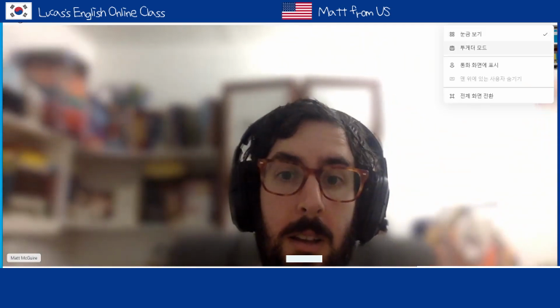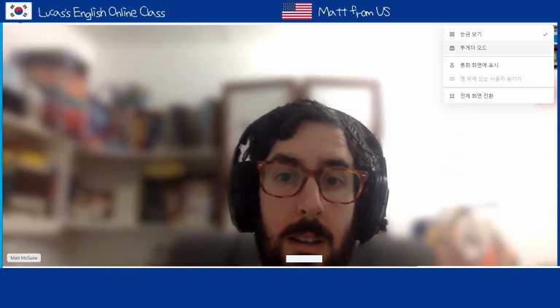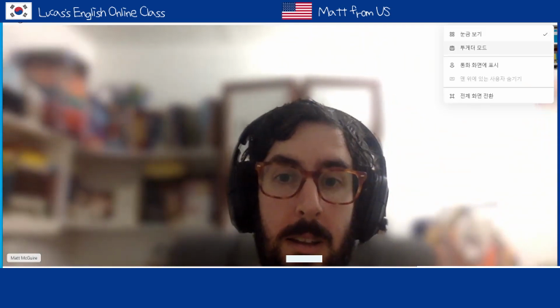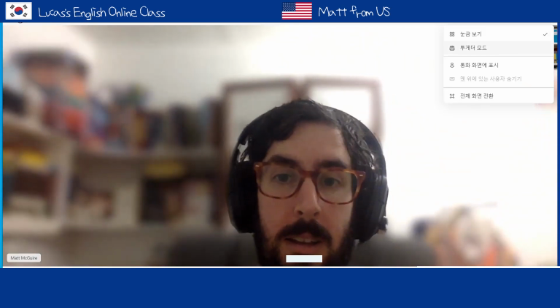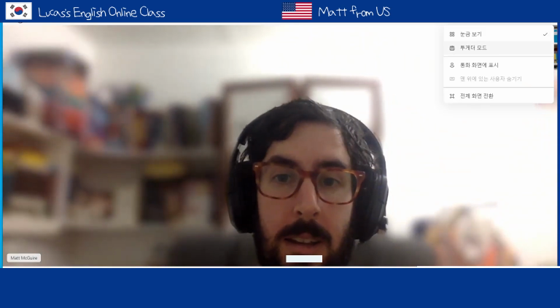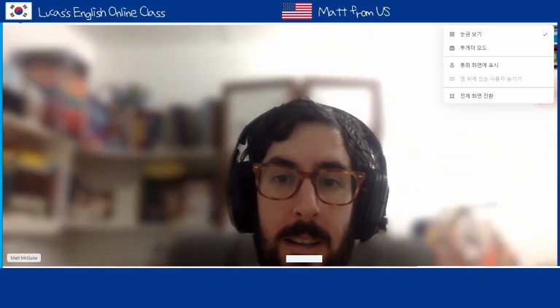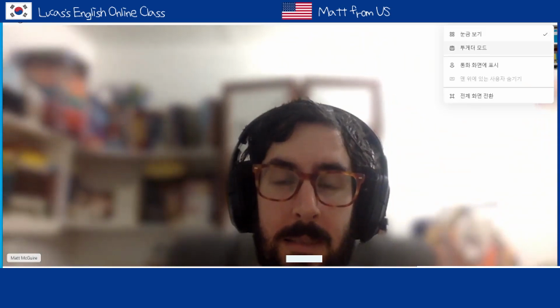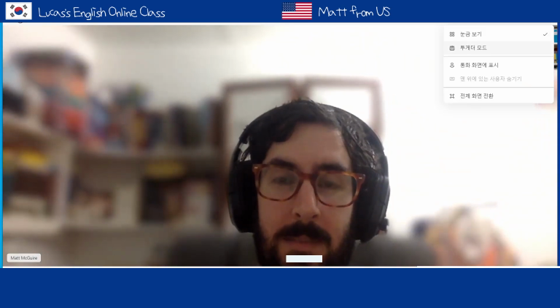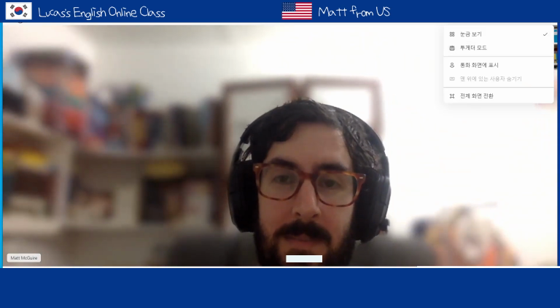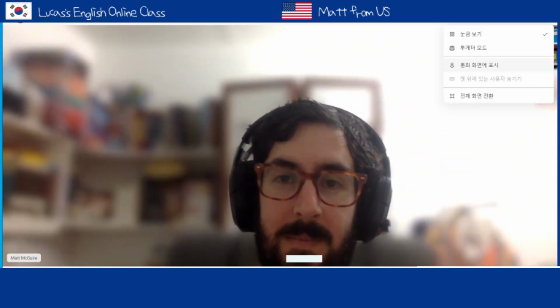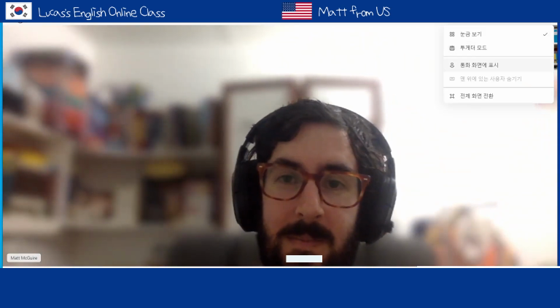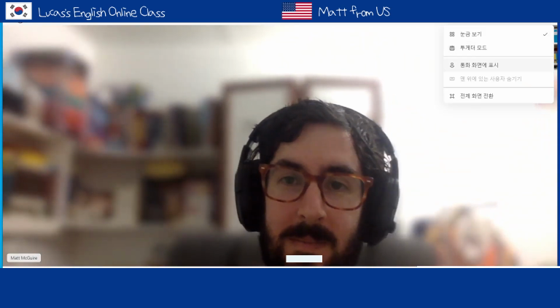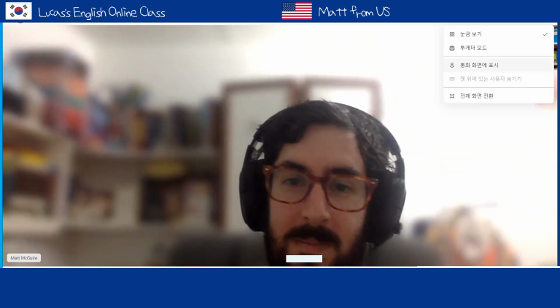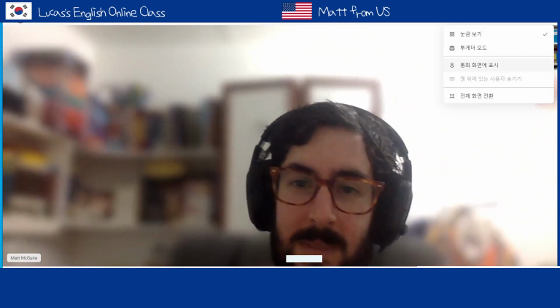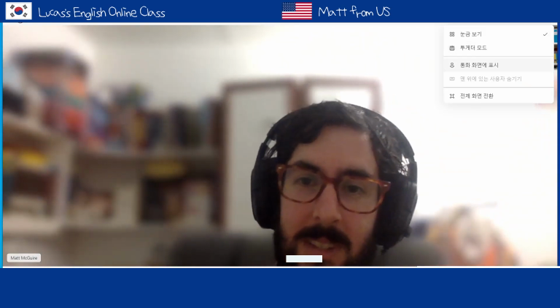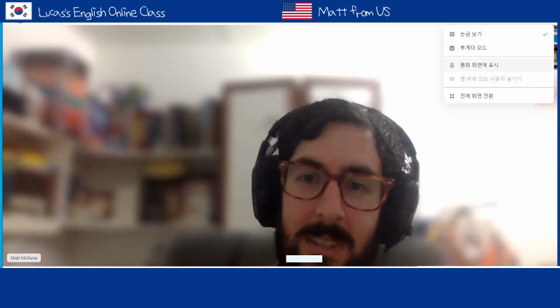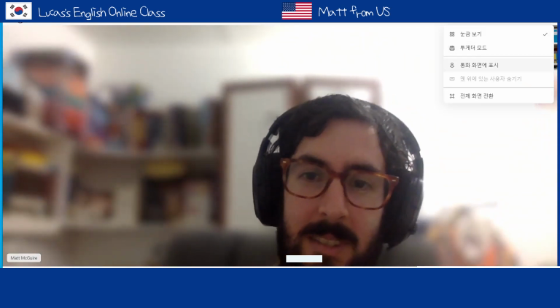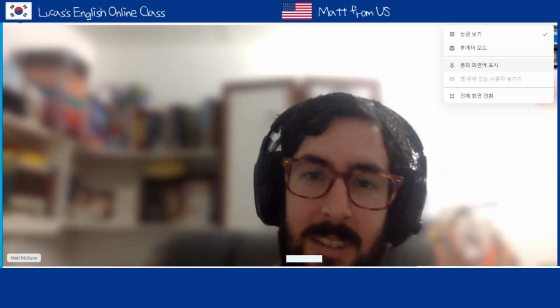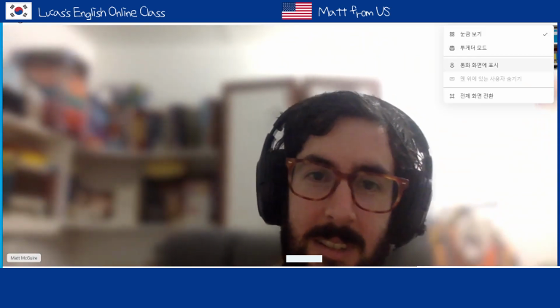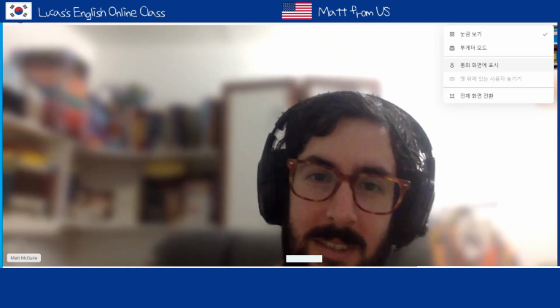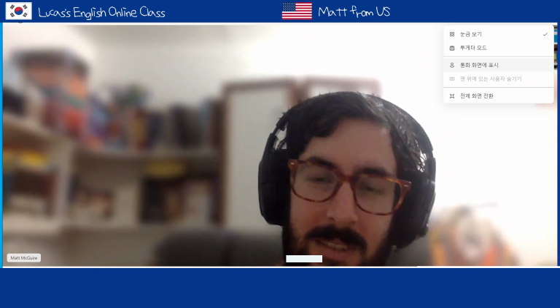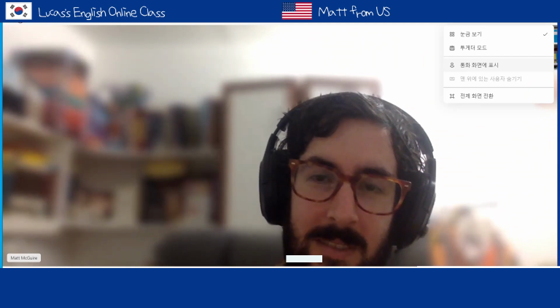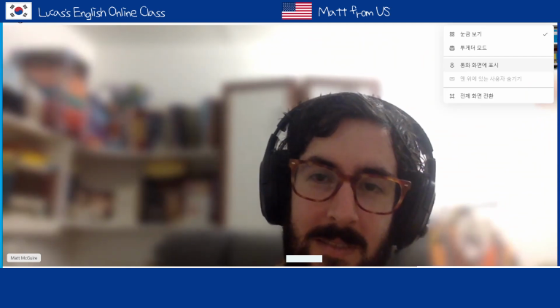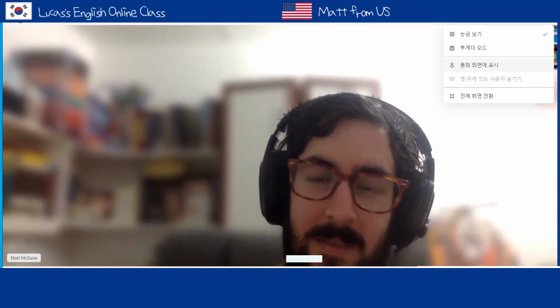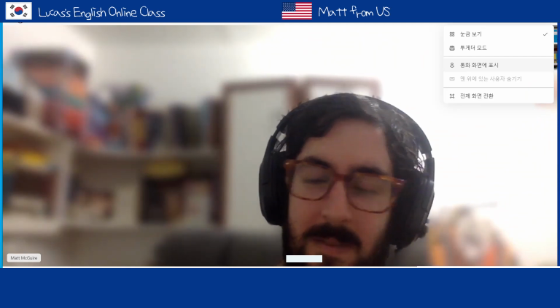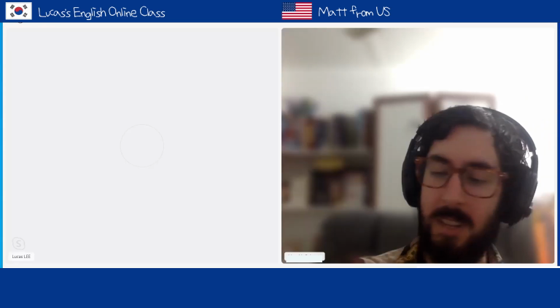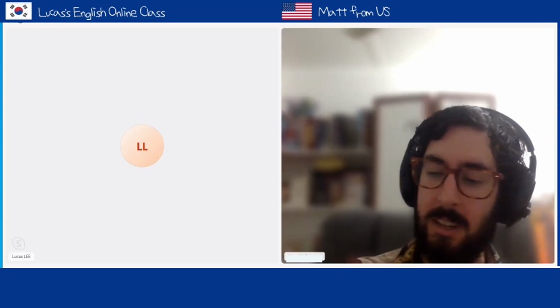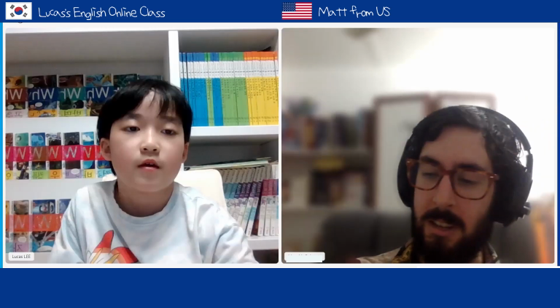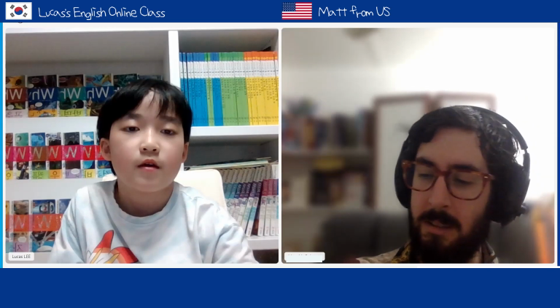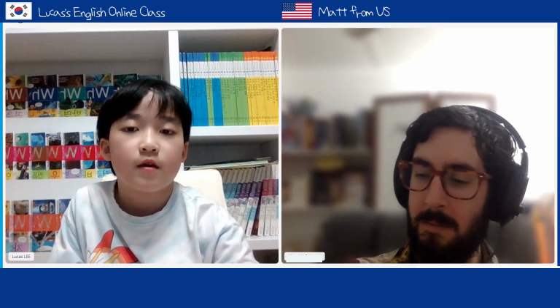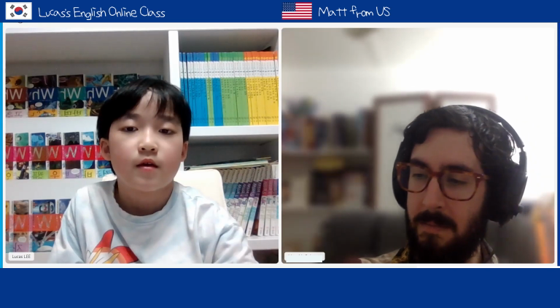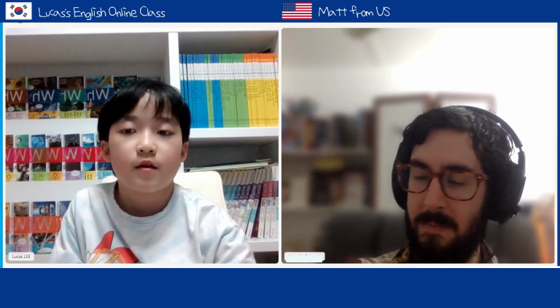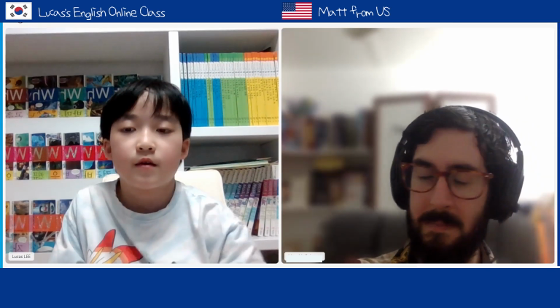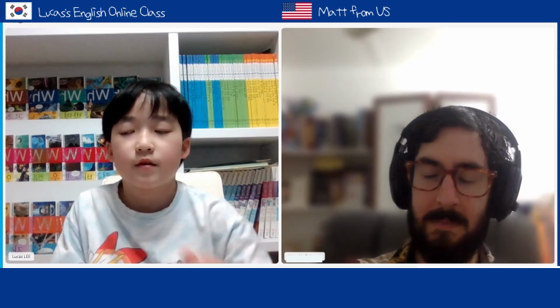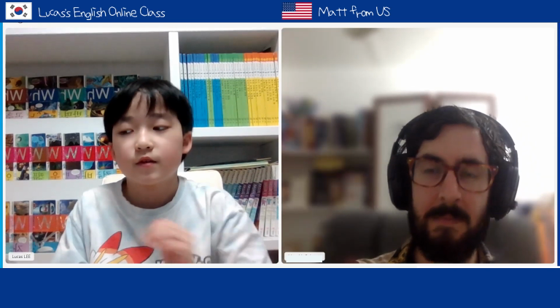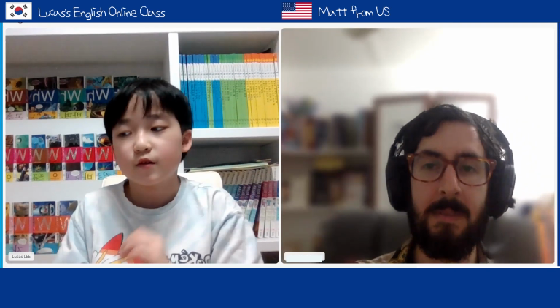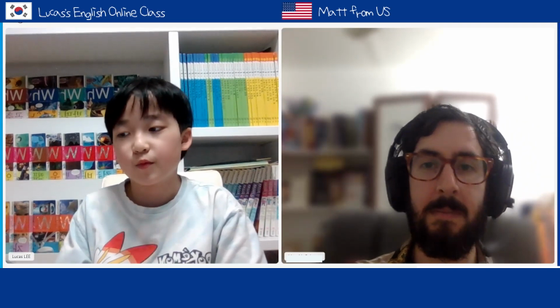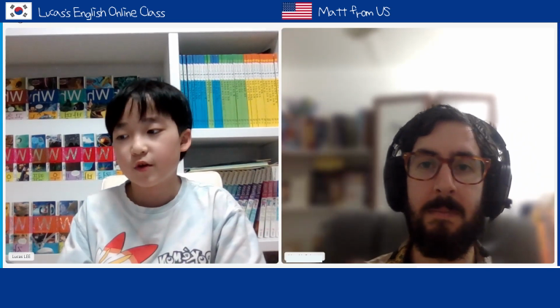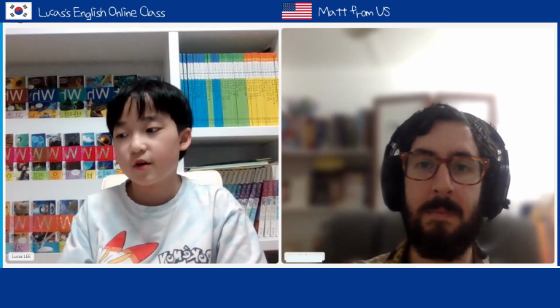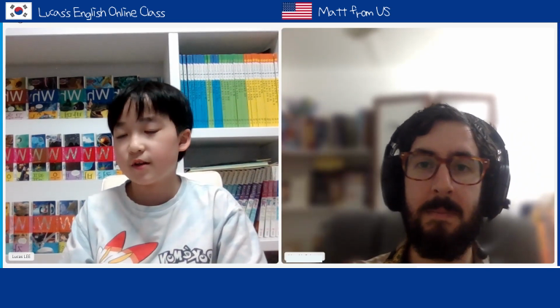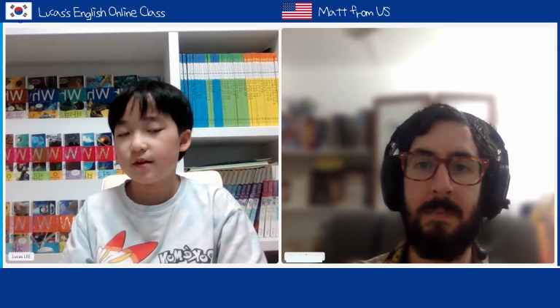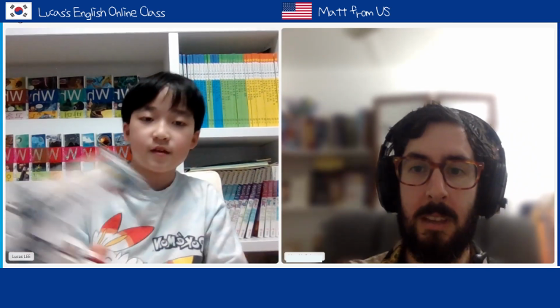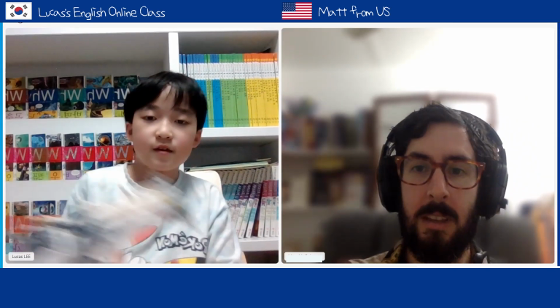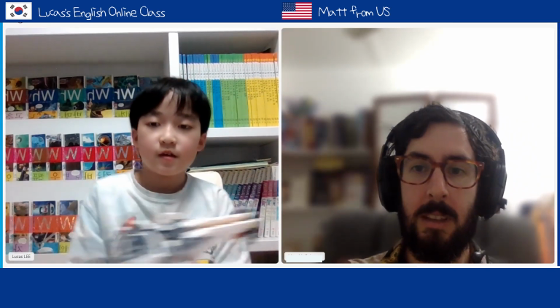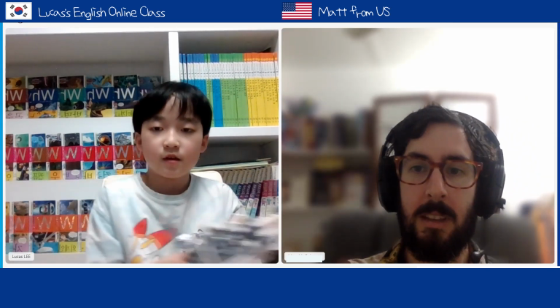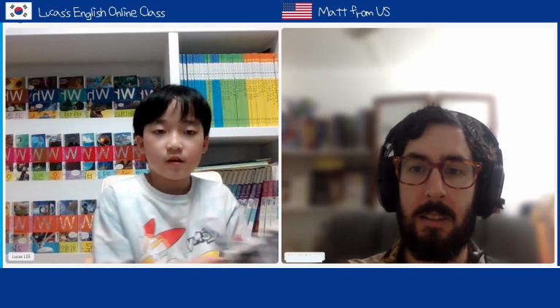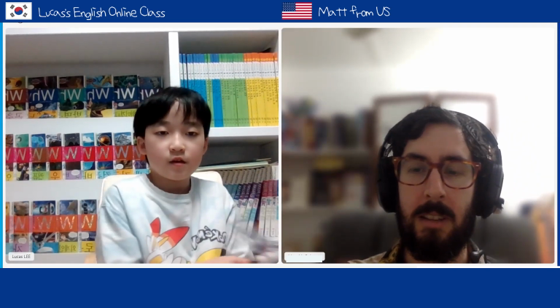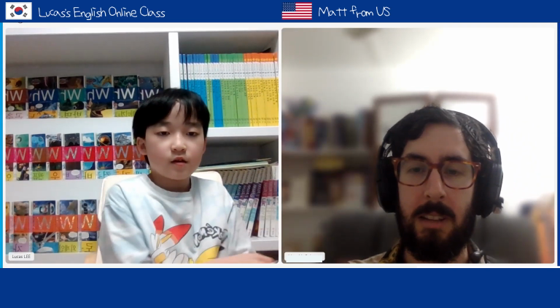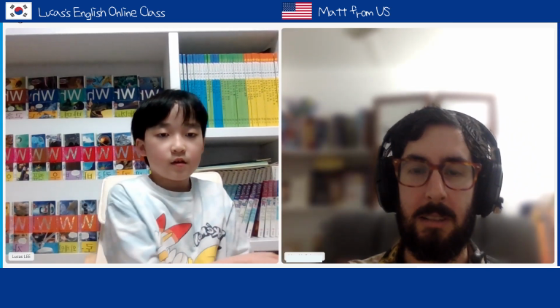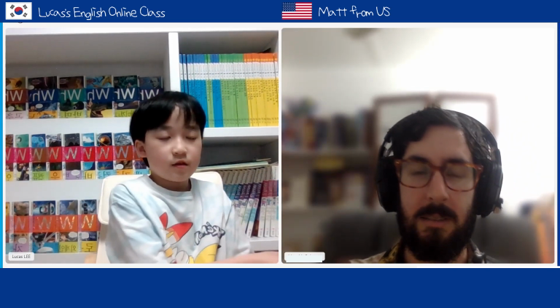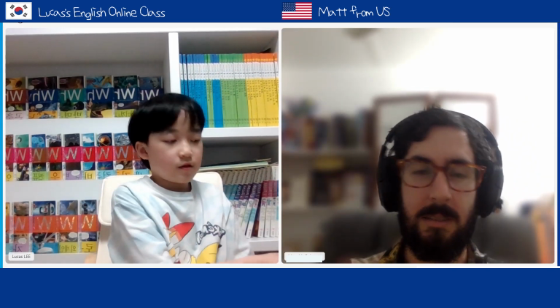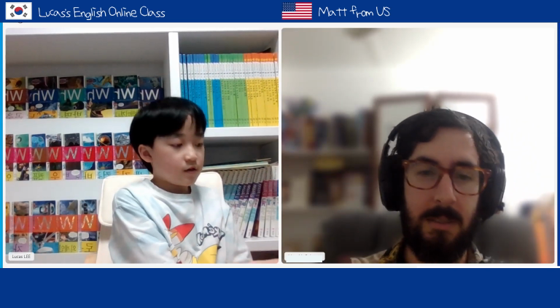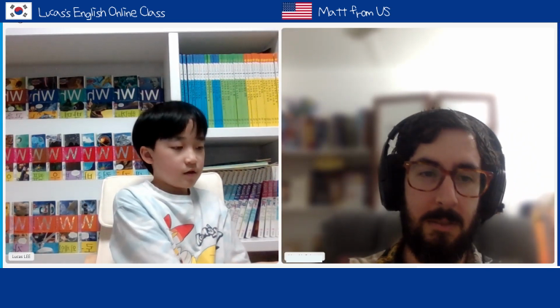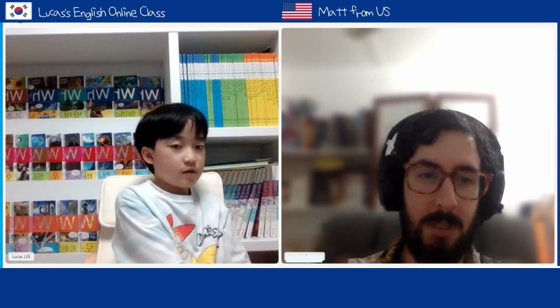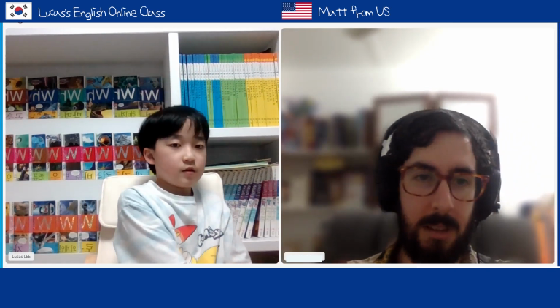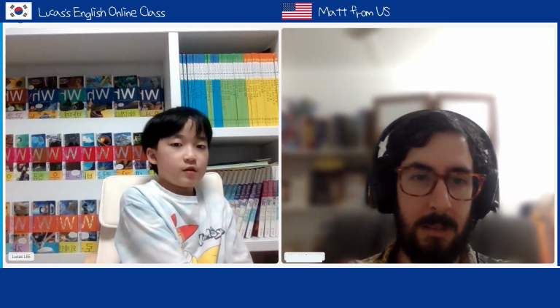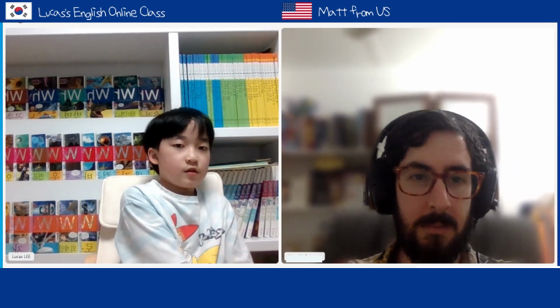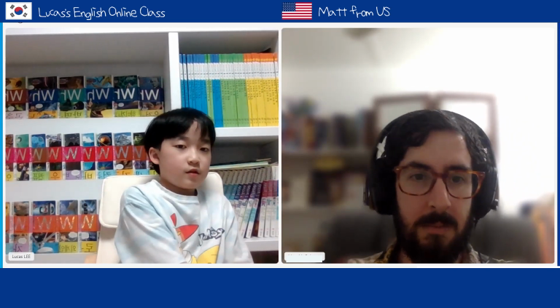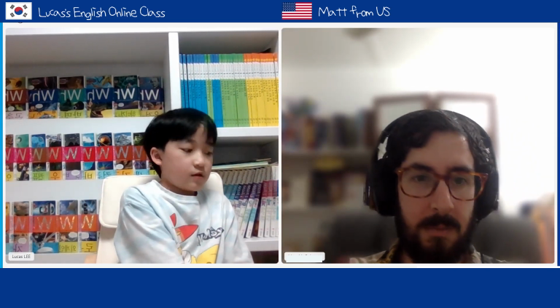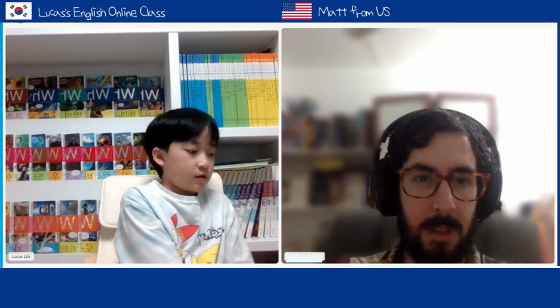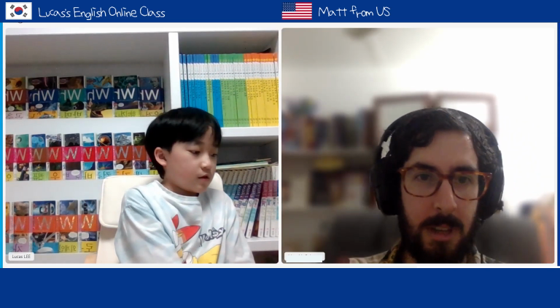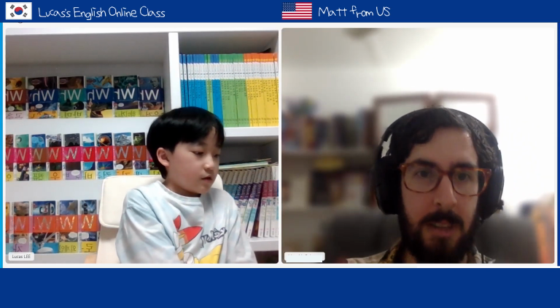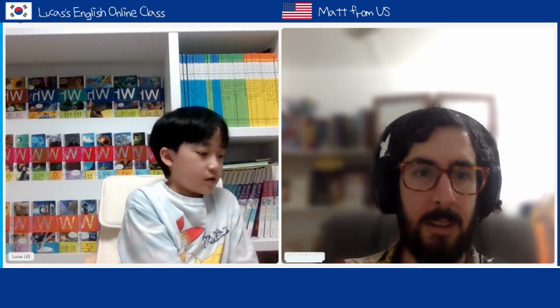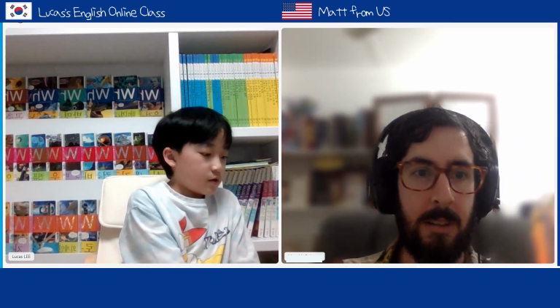Hey! Hi. How you doing? Super good. Great. What do you got there?